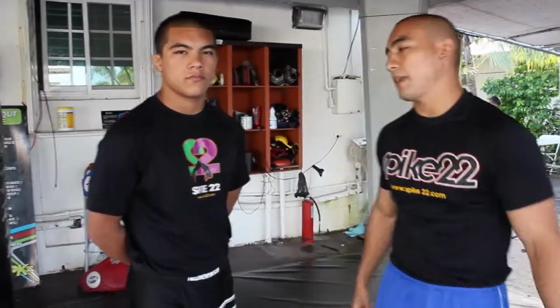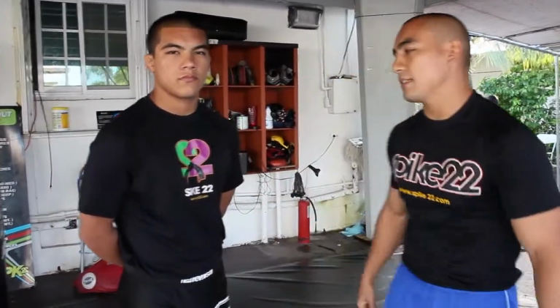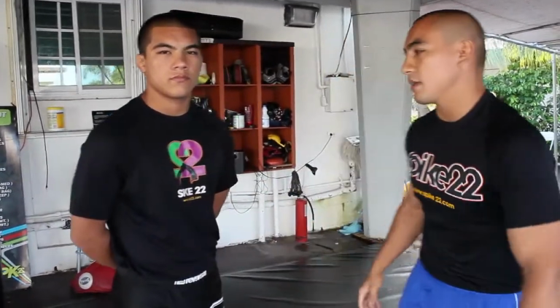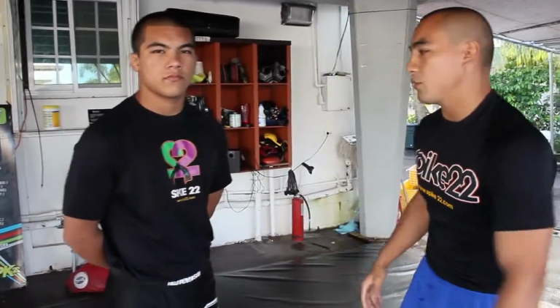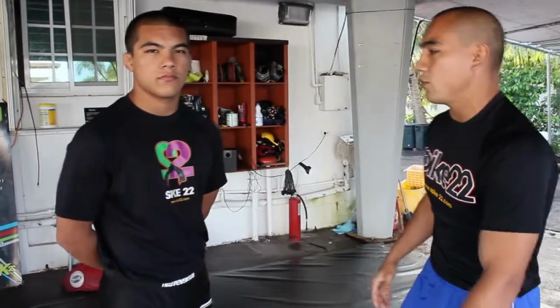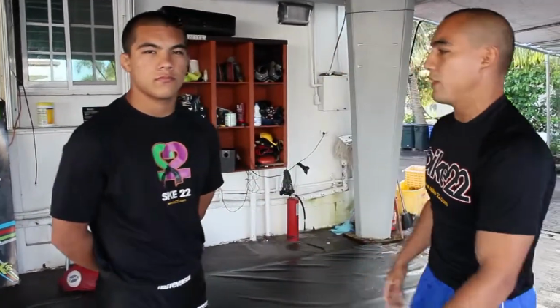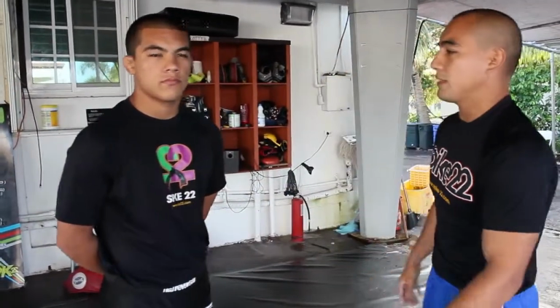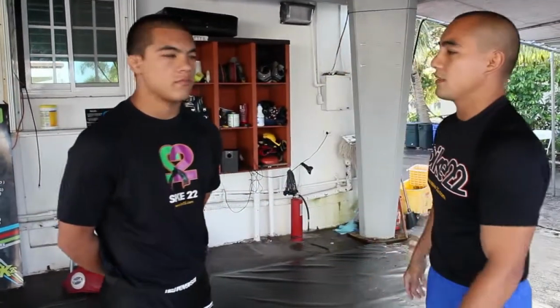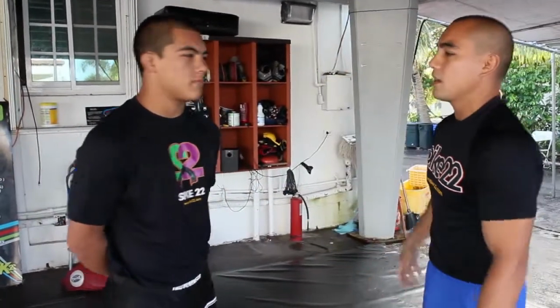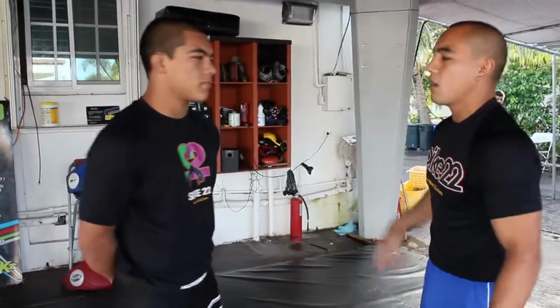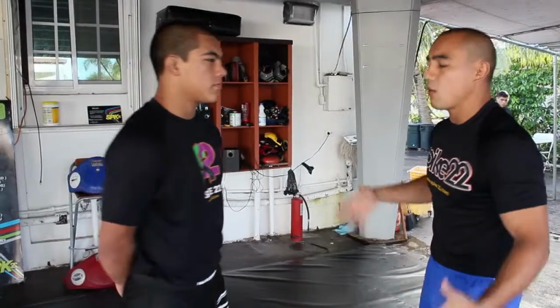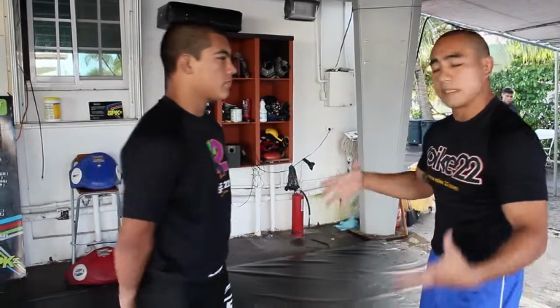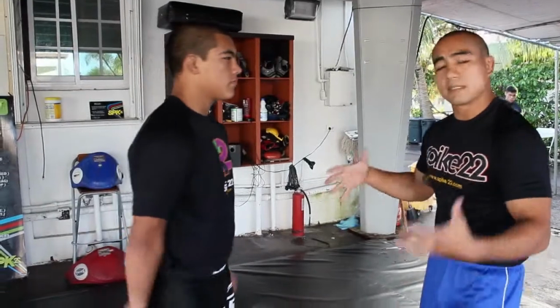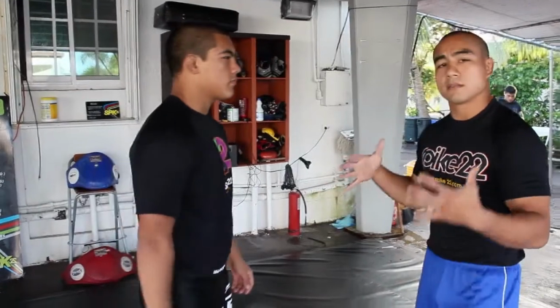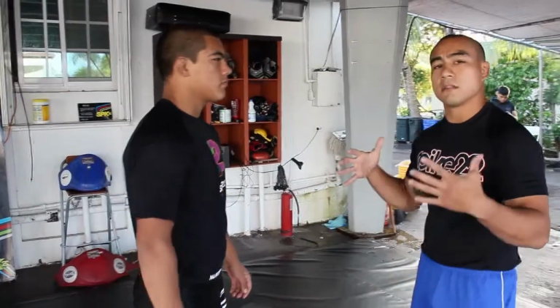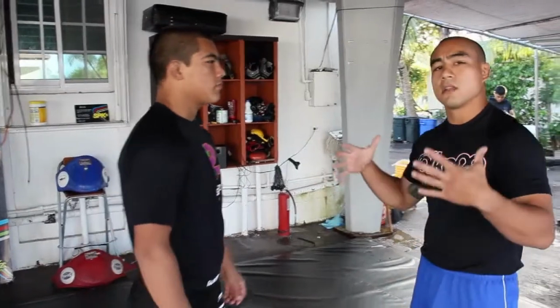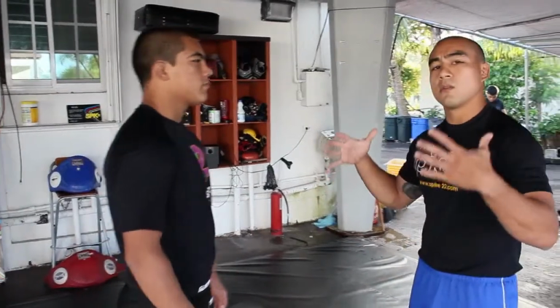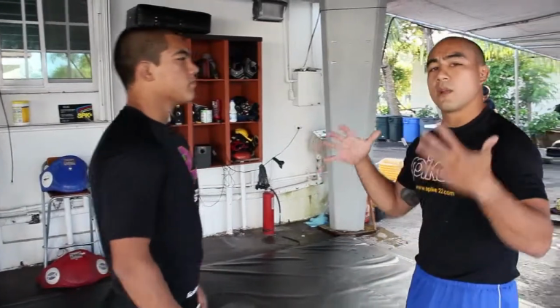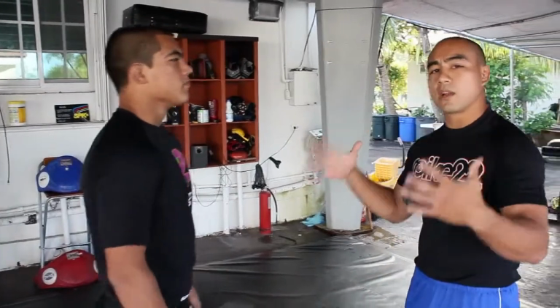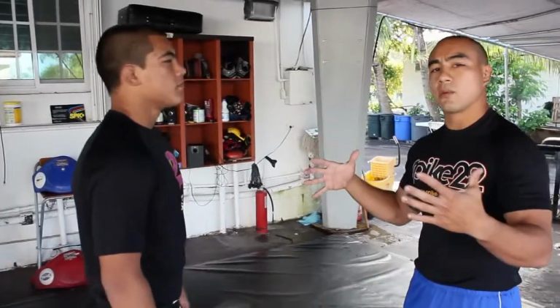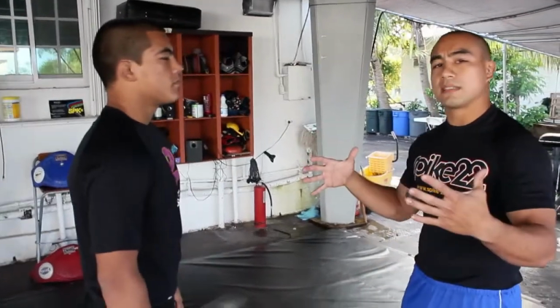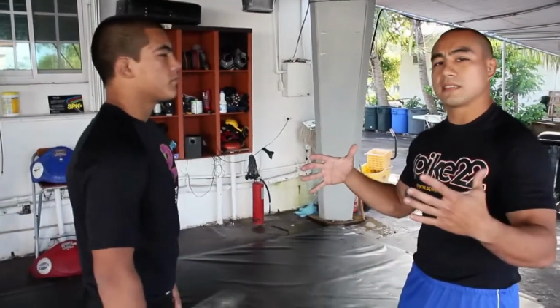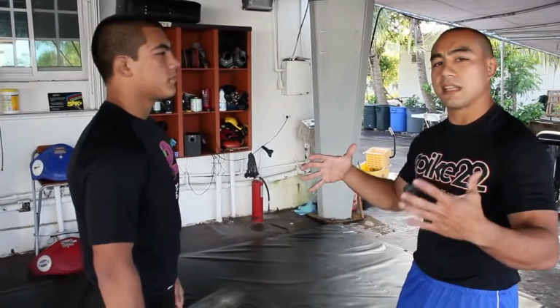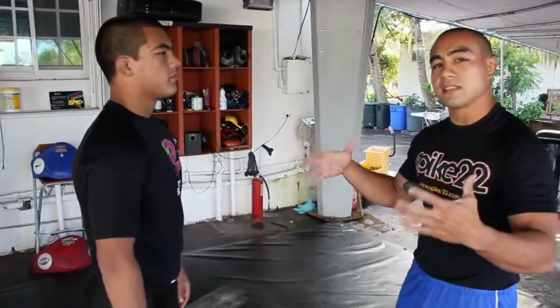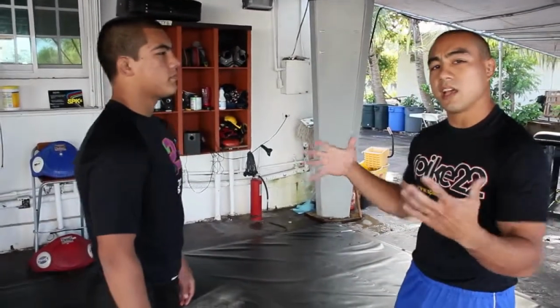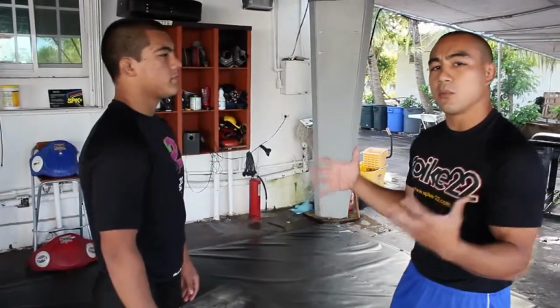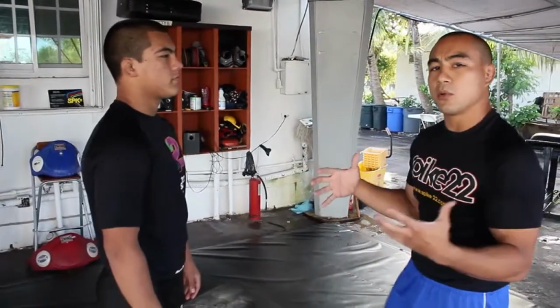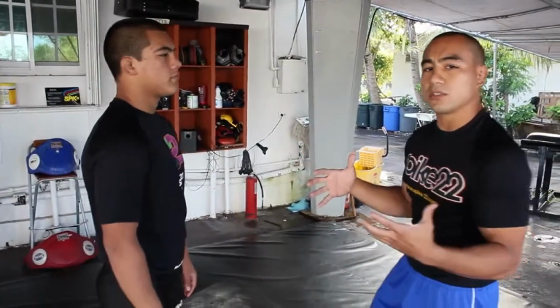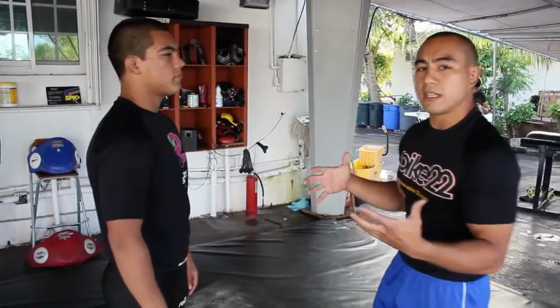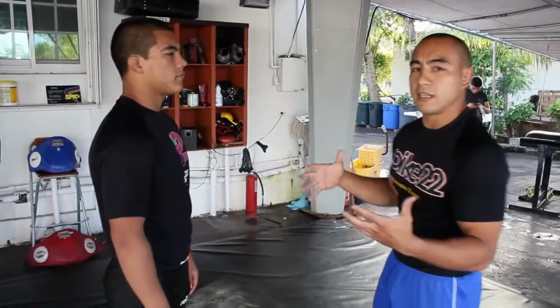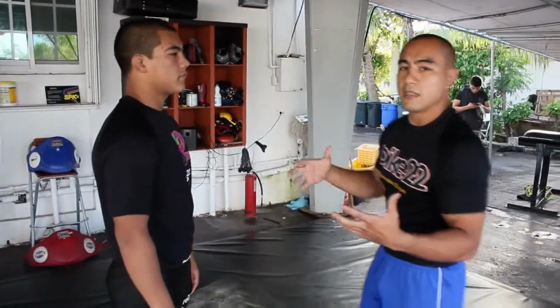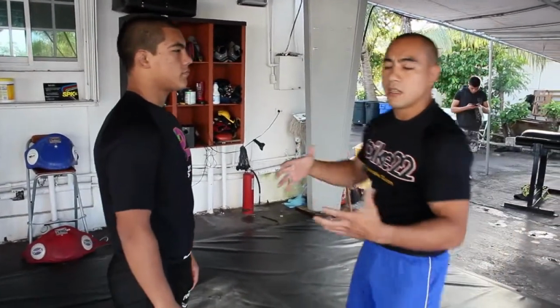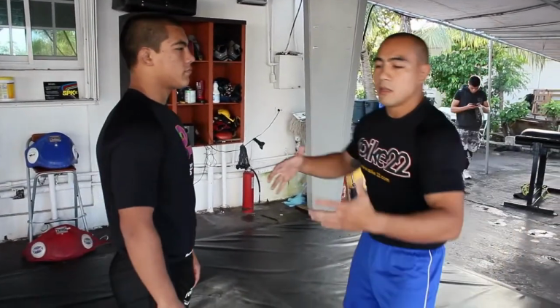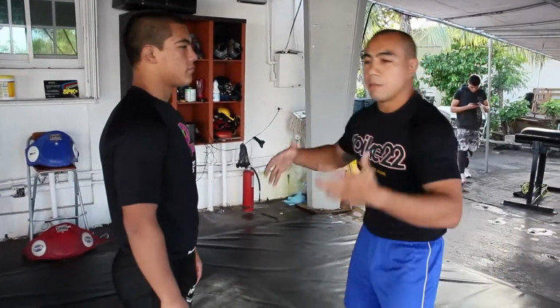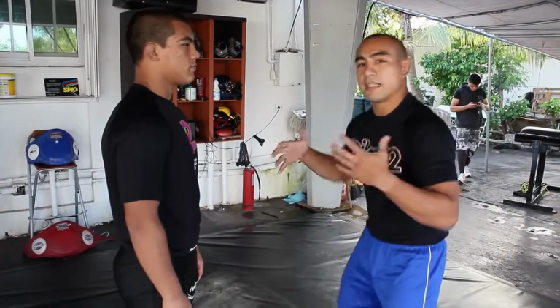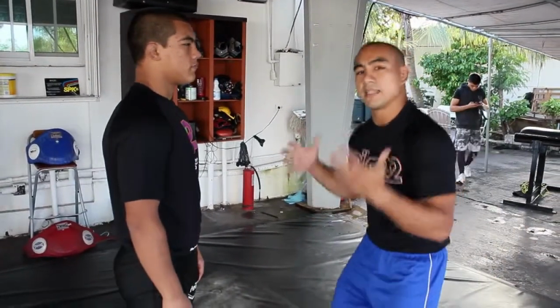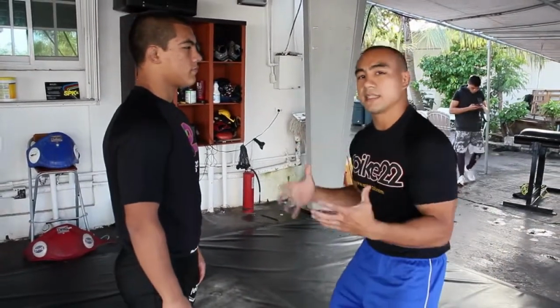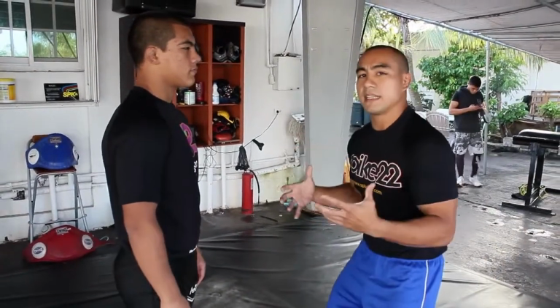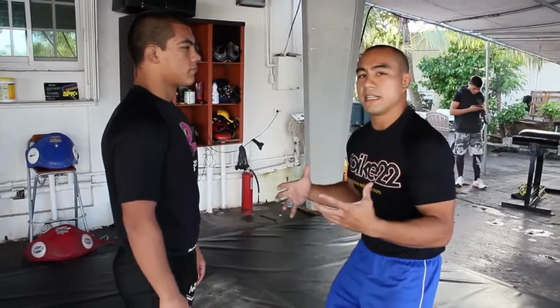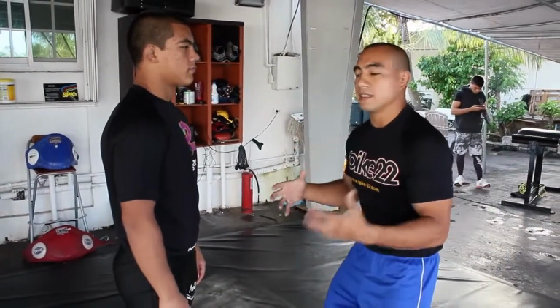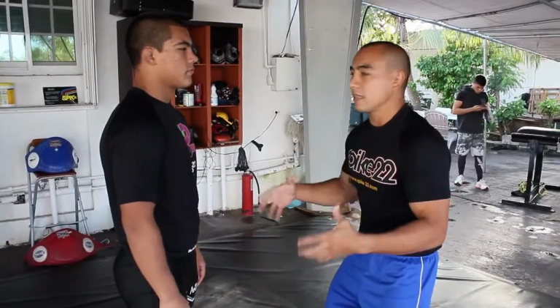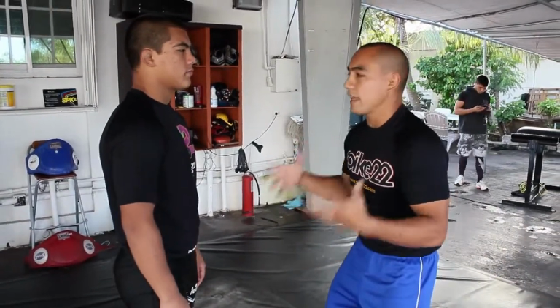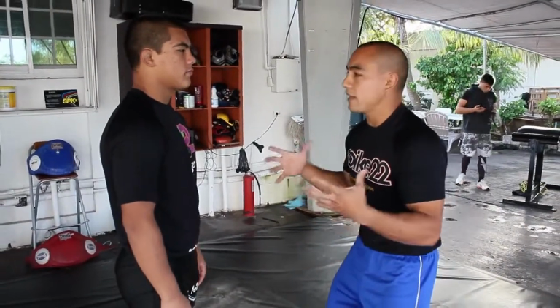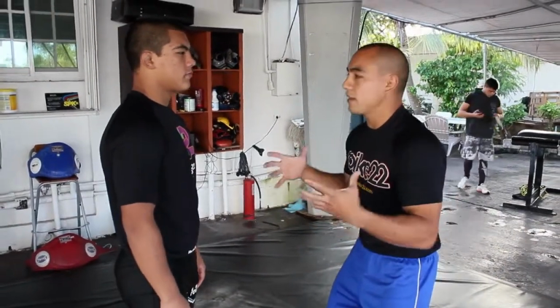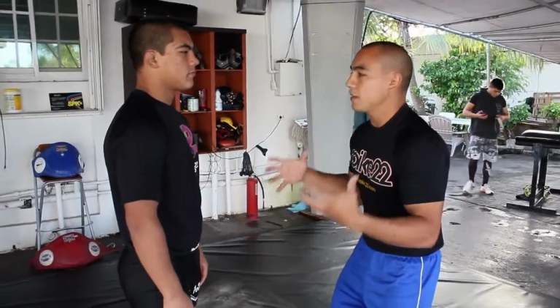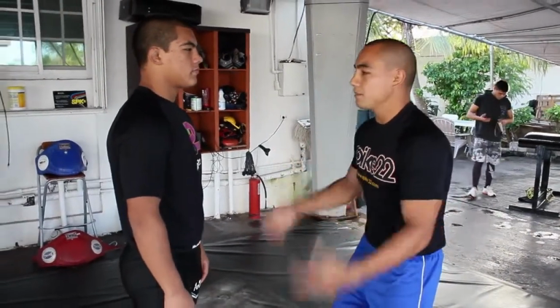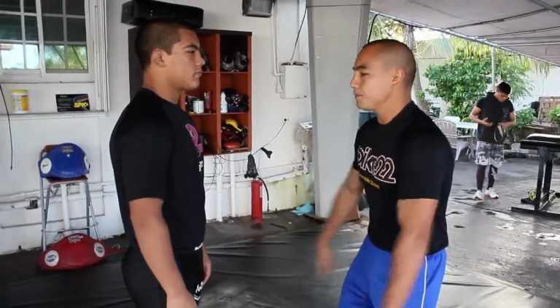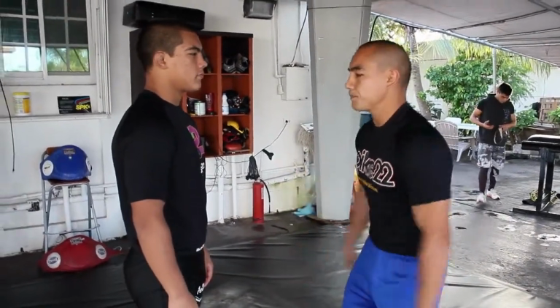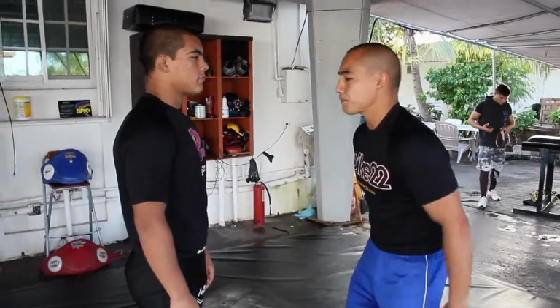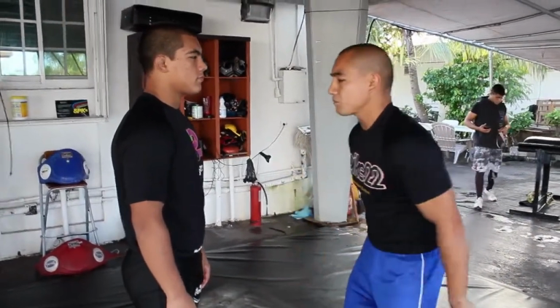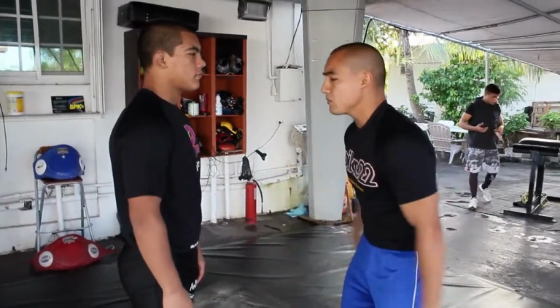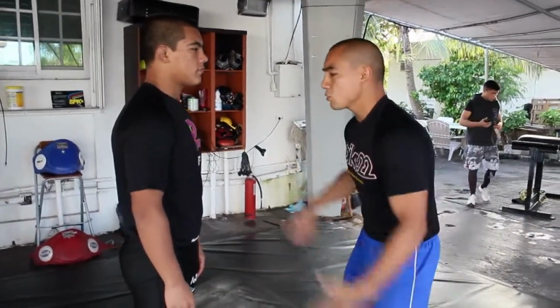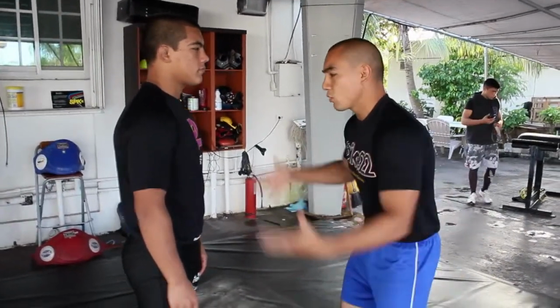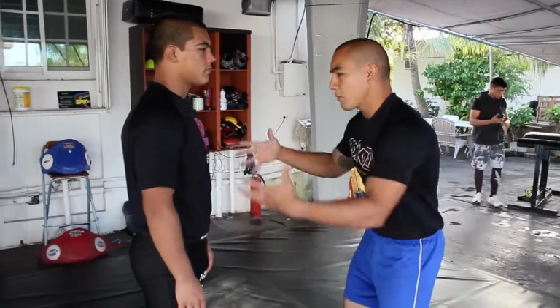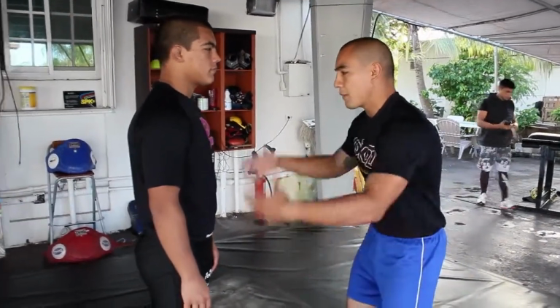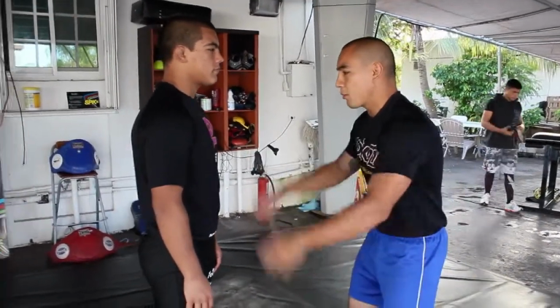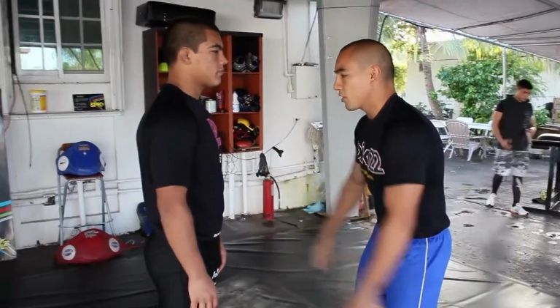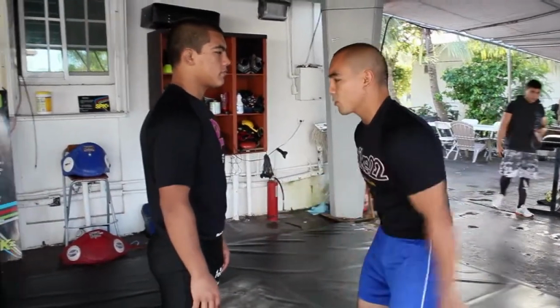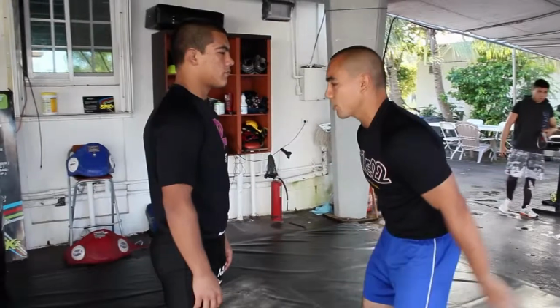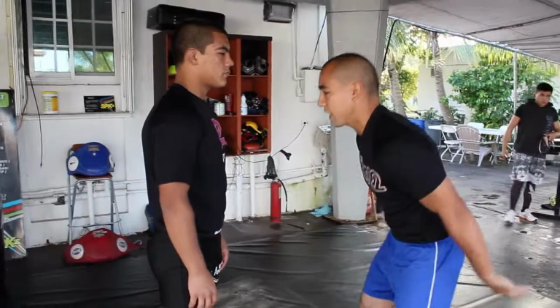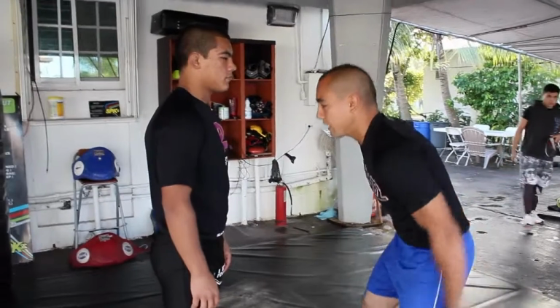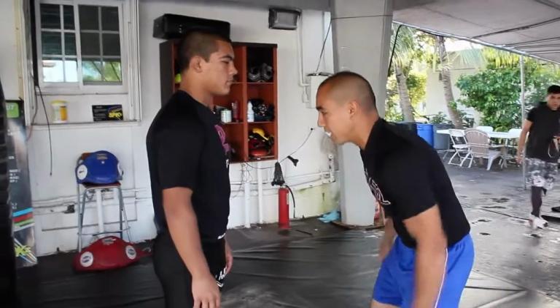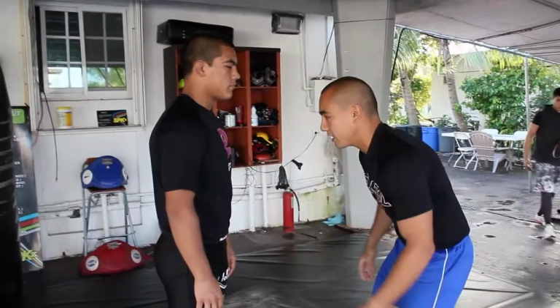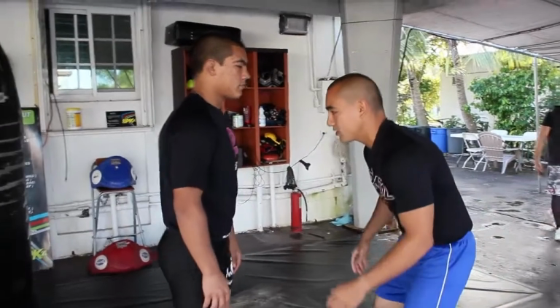The basic move always starts from a regular resting stance — elbows in, bend up the knees, head up. With my partner, we're going to engage.